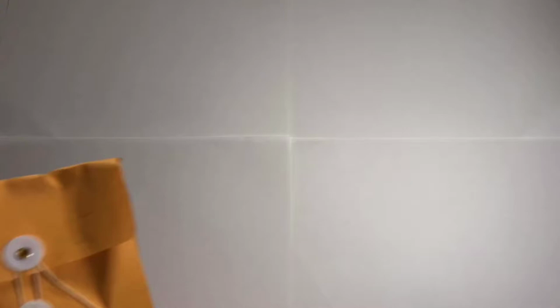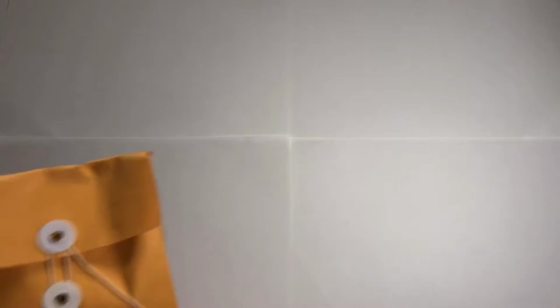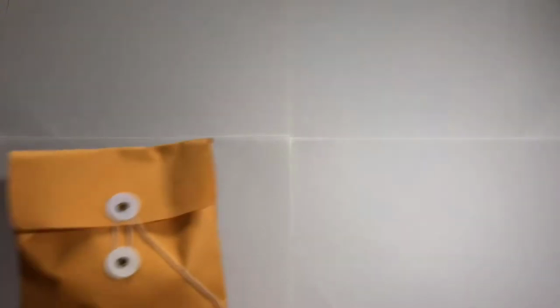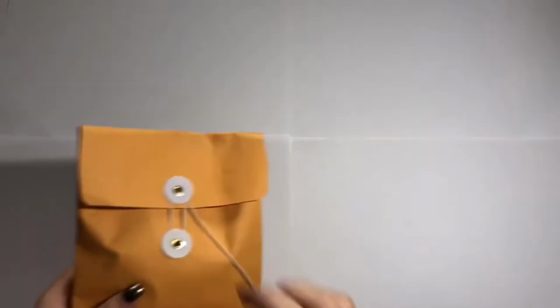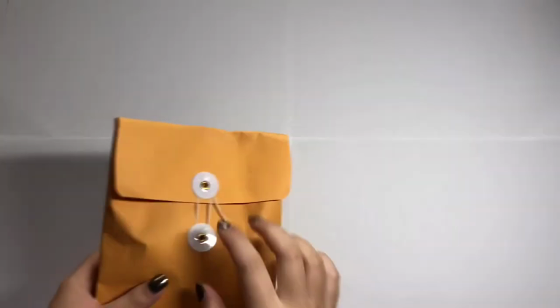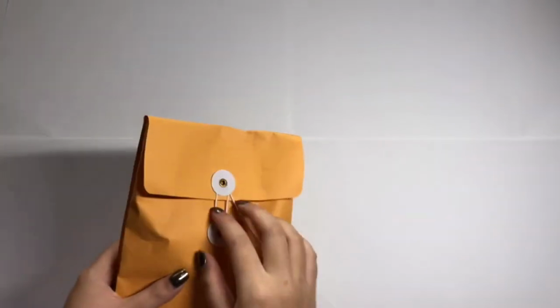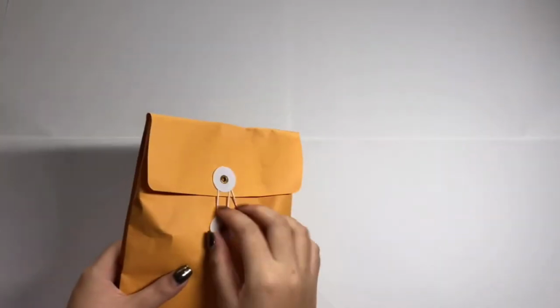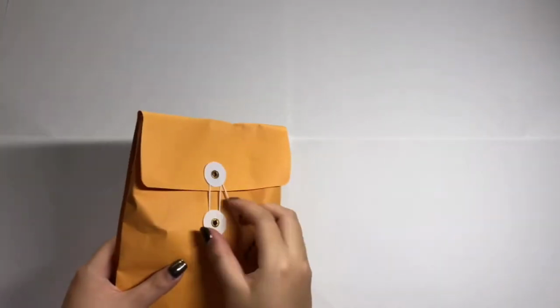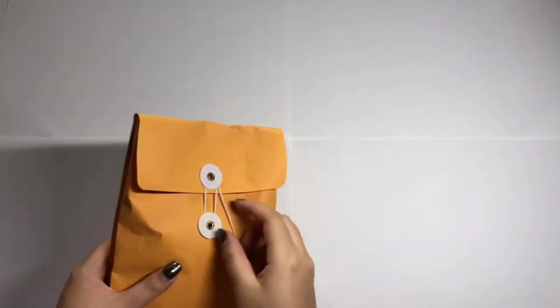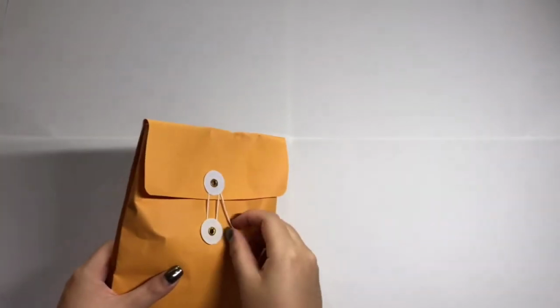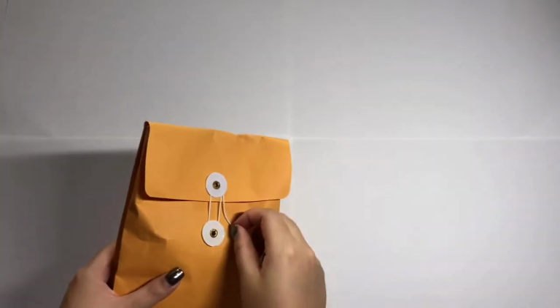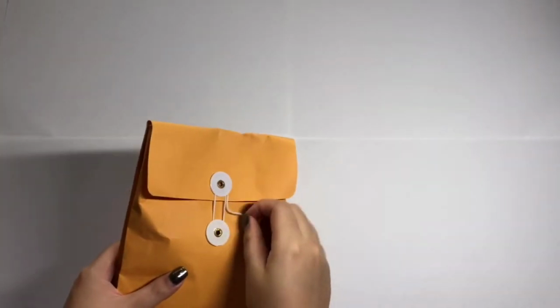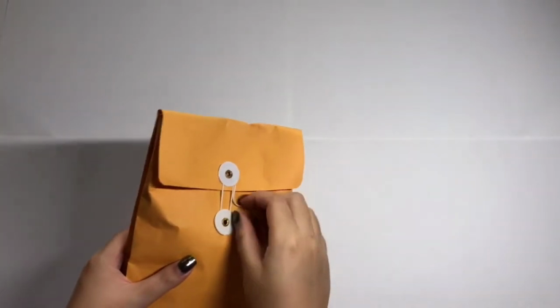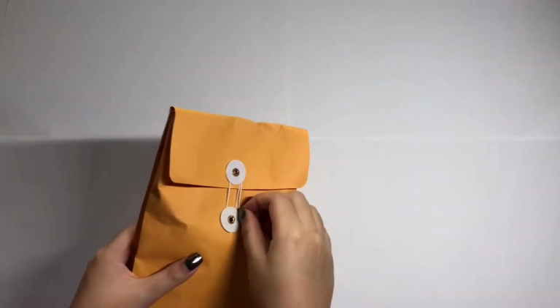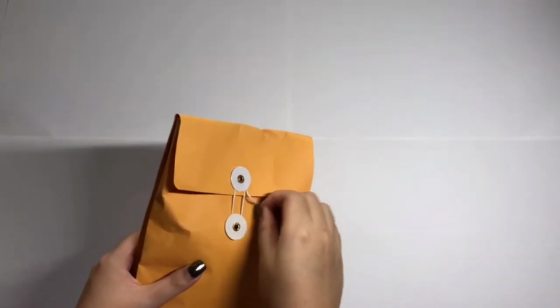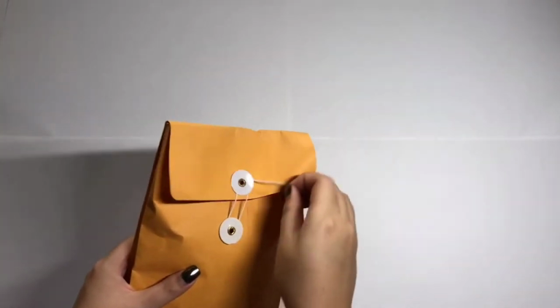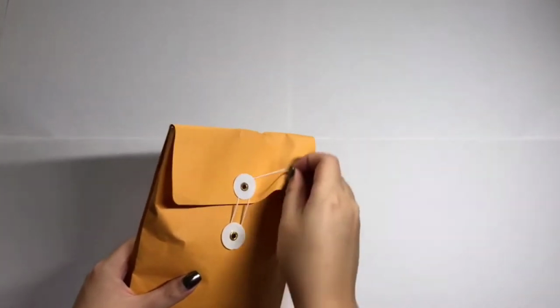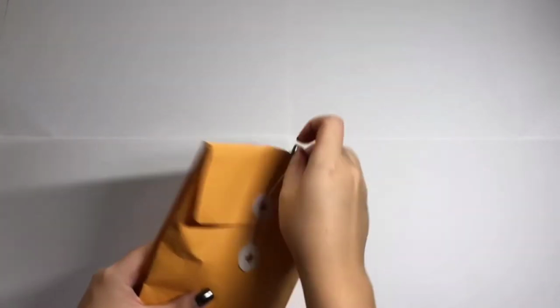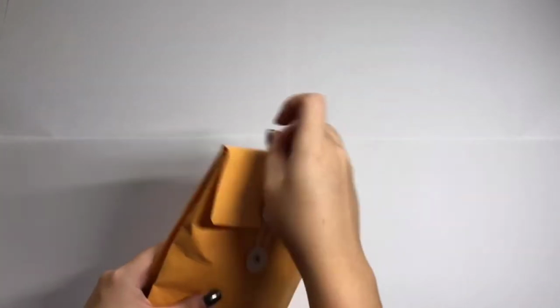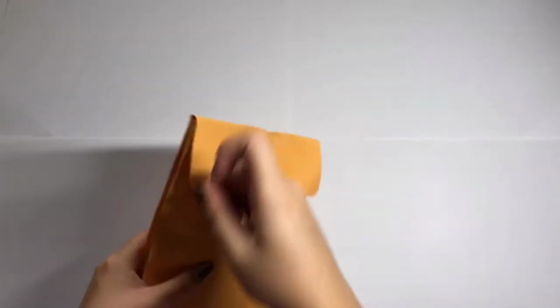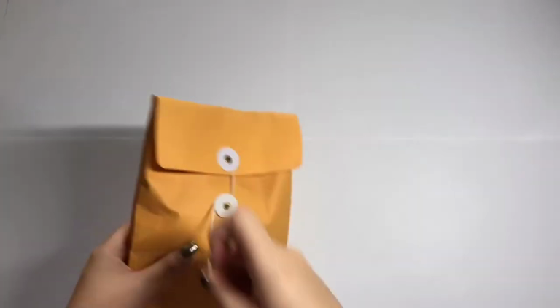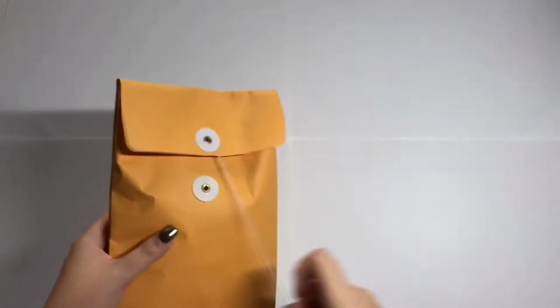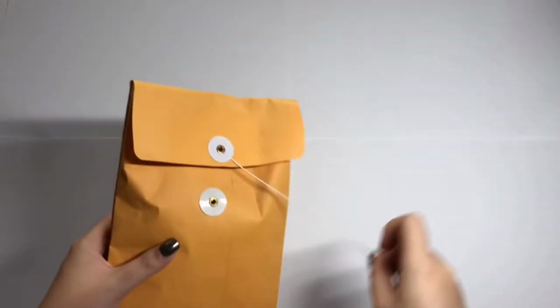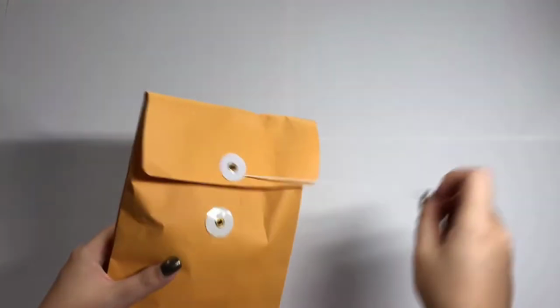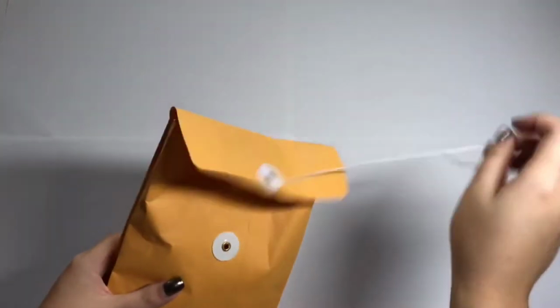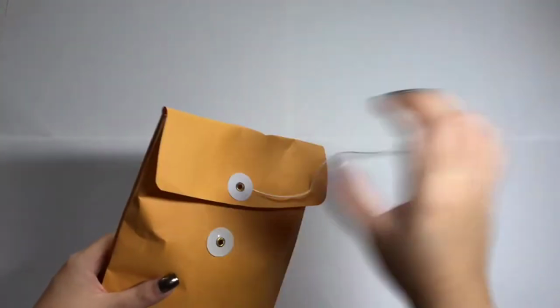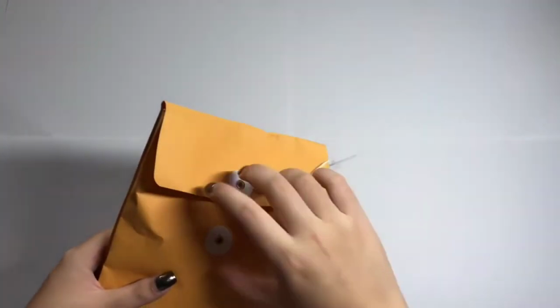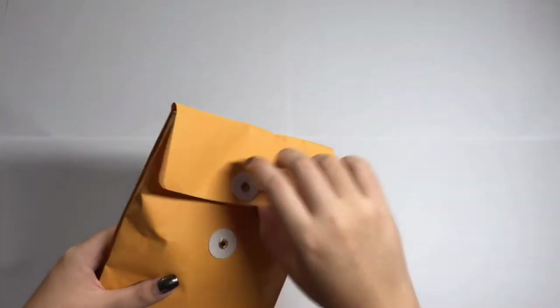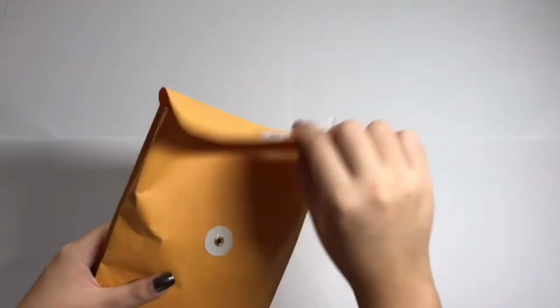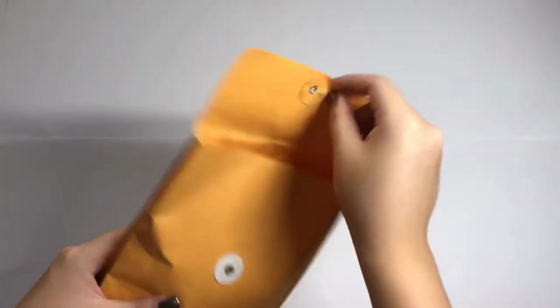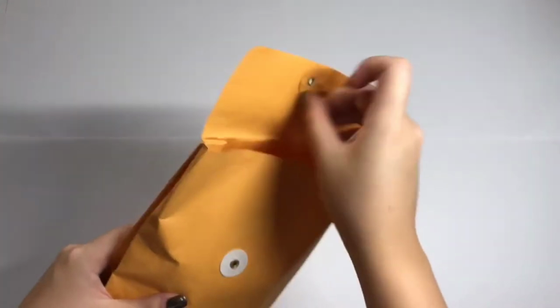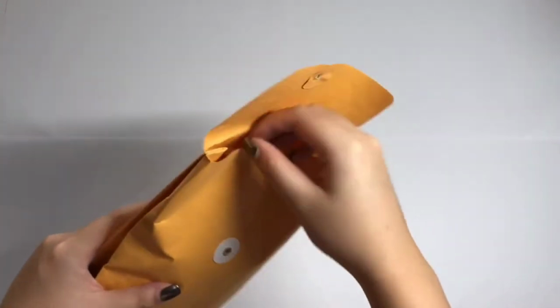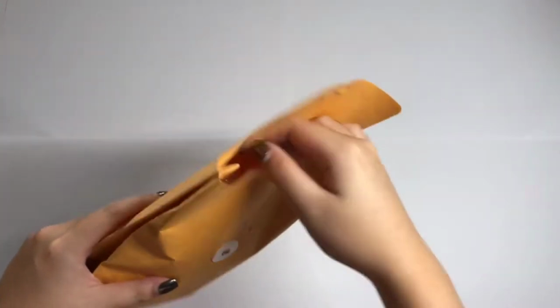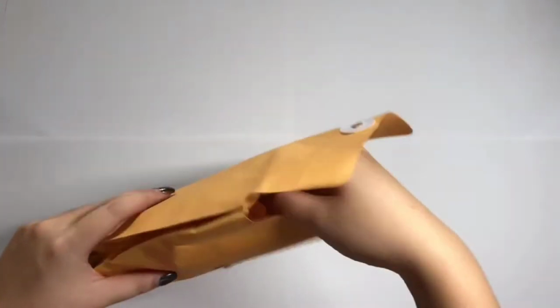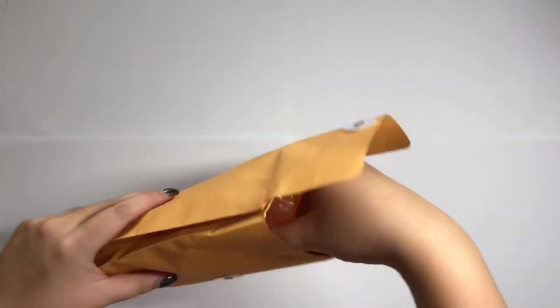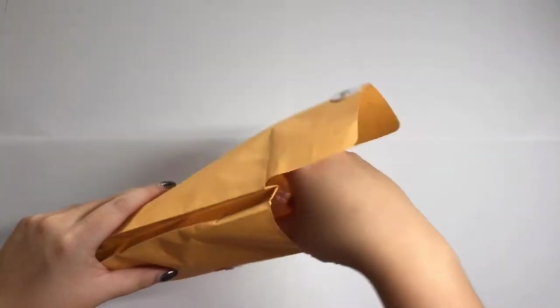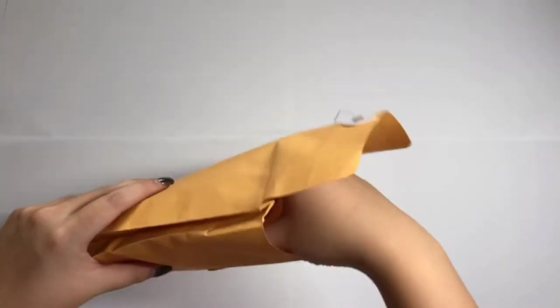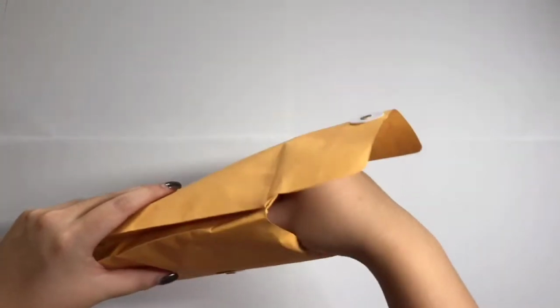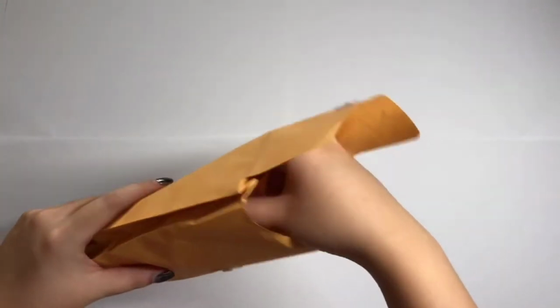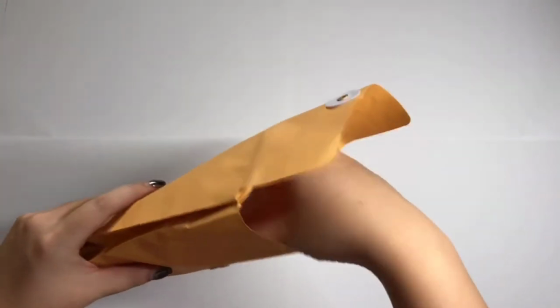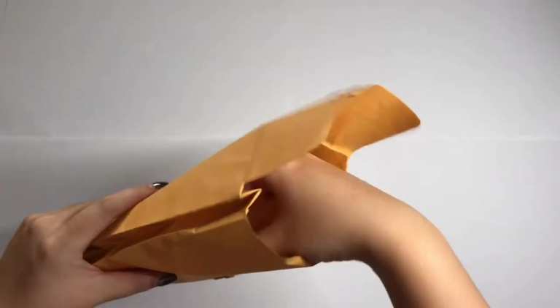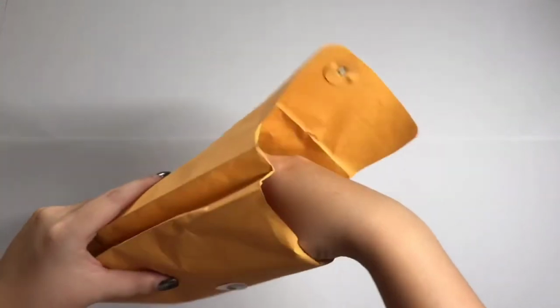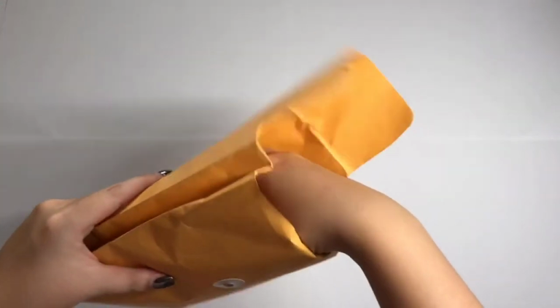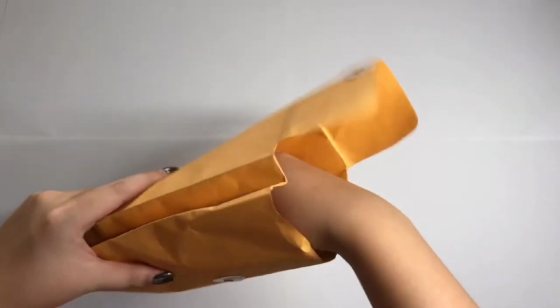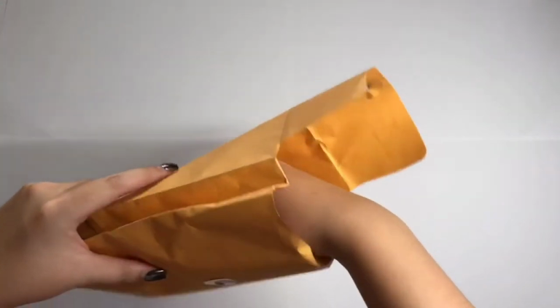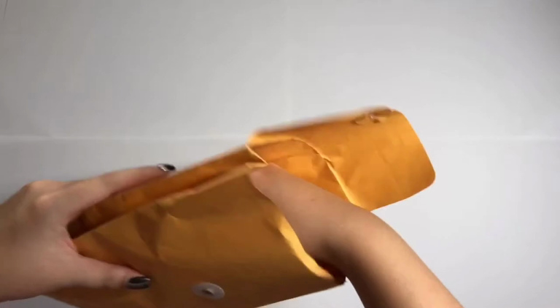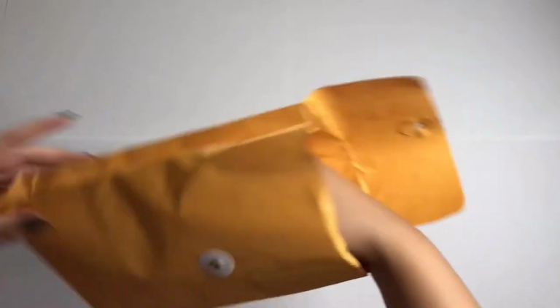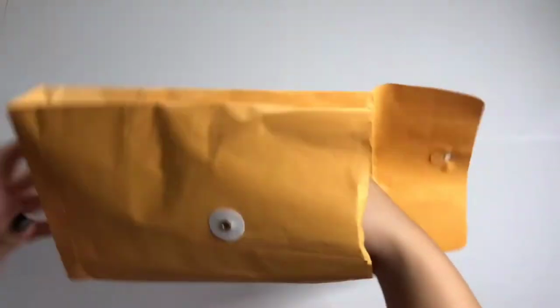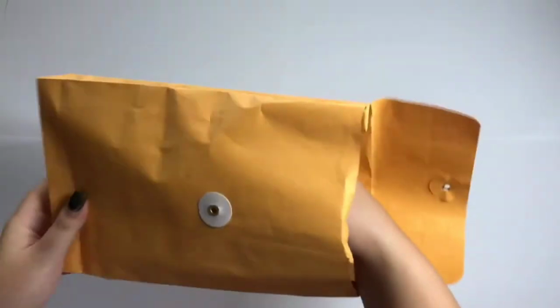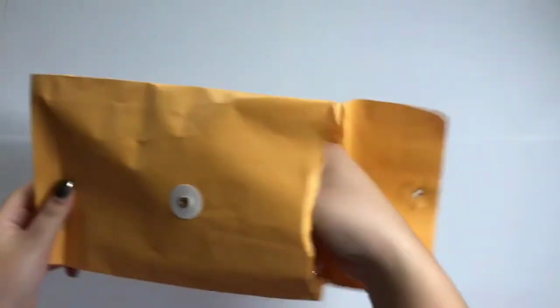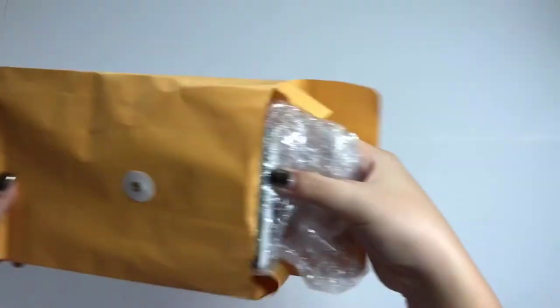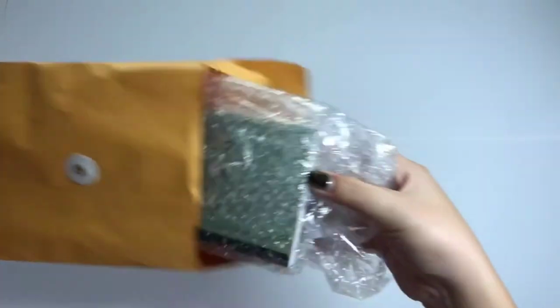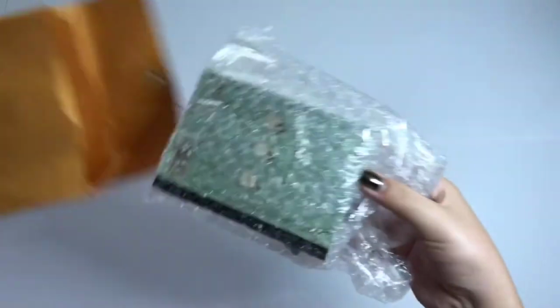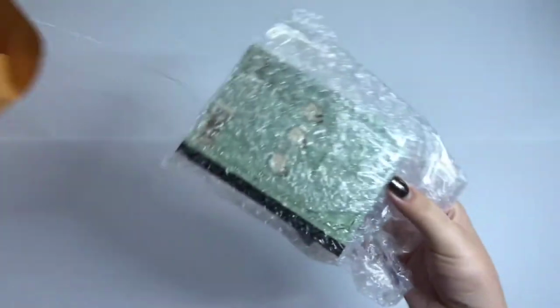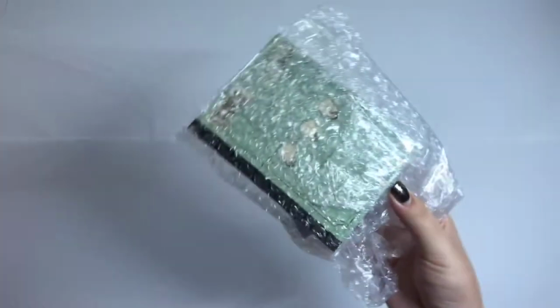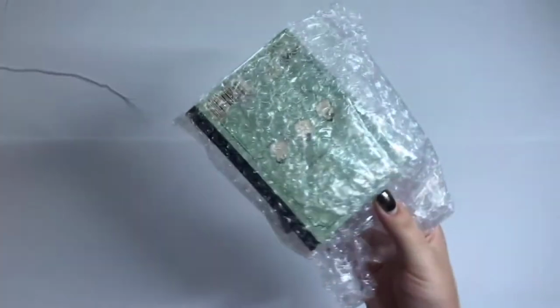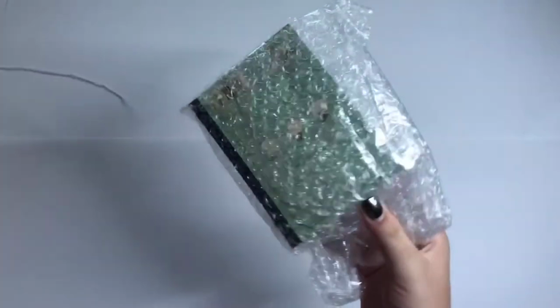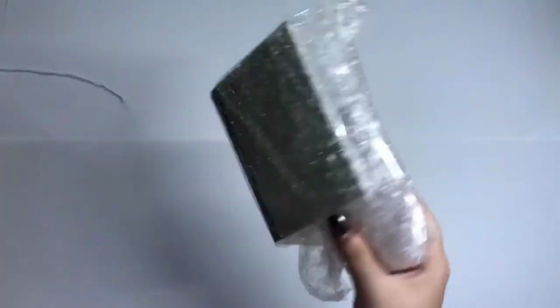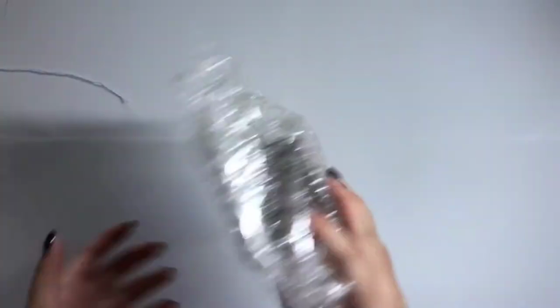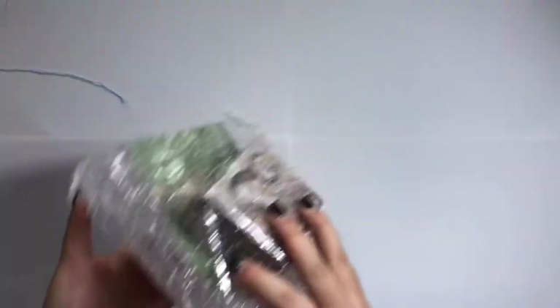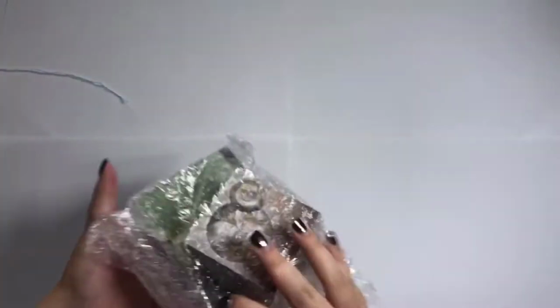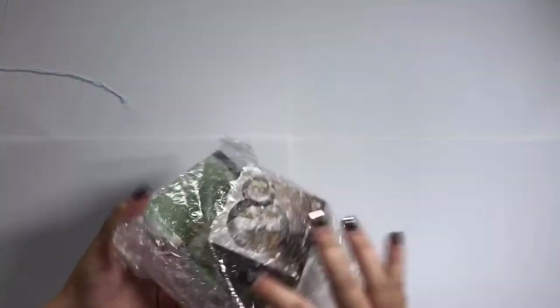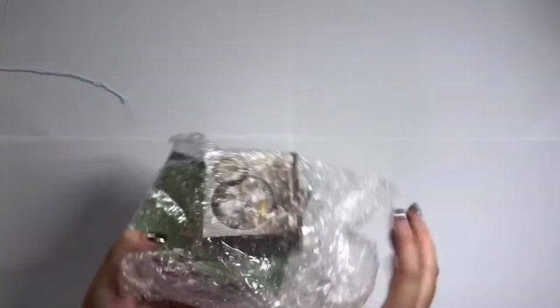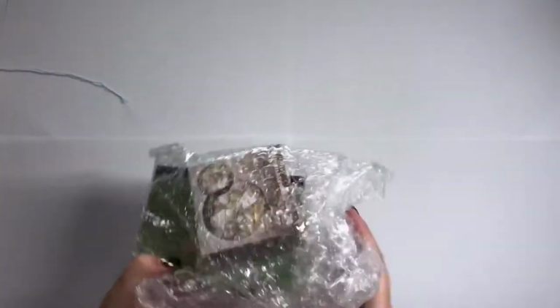Hi guys! For this video, I will be showing you the presents that I will be giving my friends for this year's Christmas exchange.